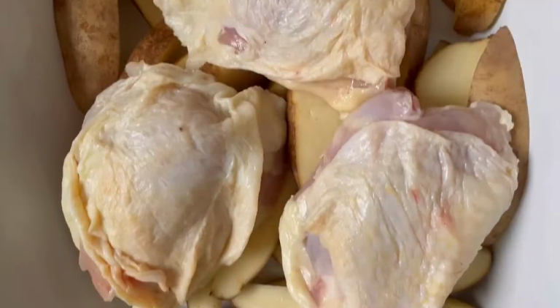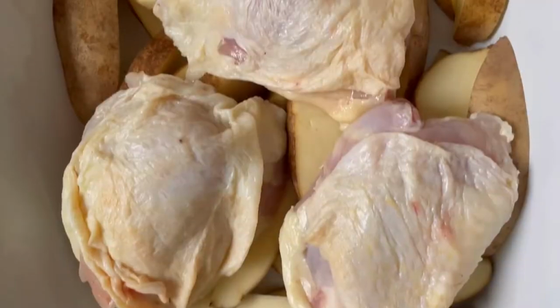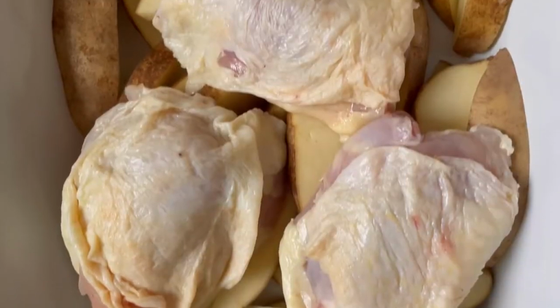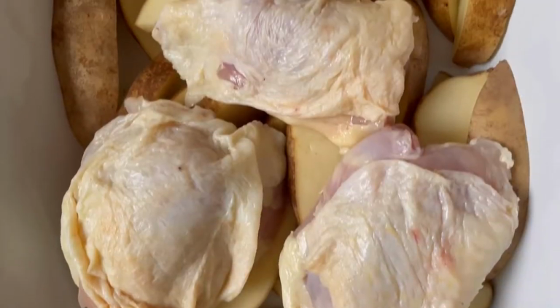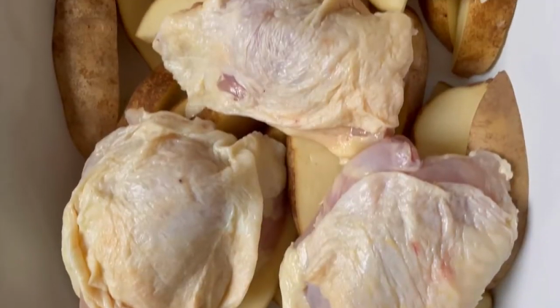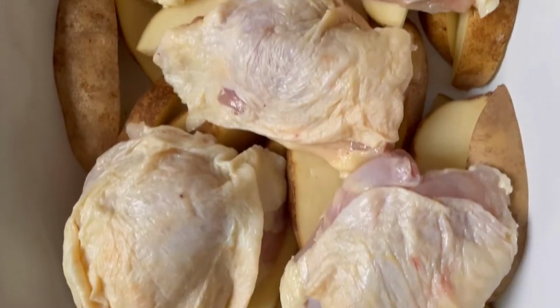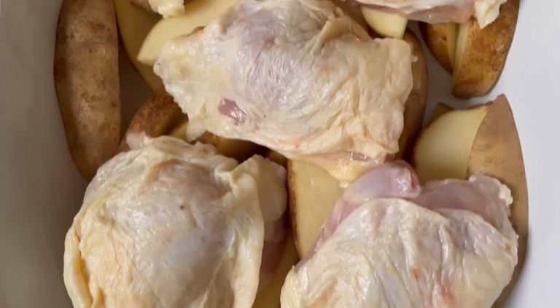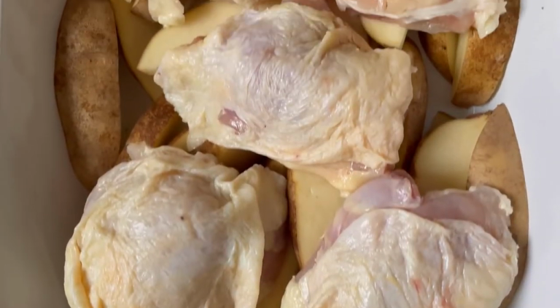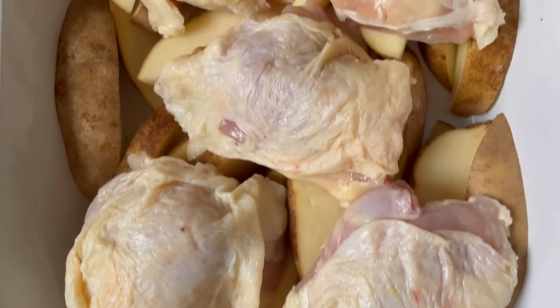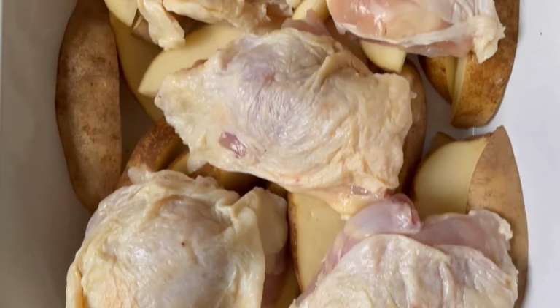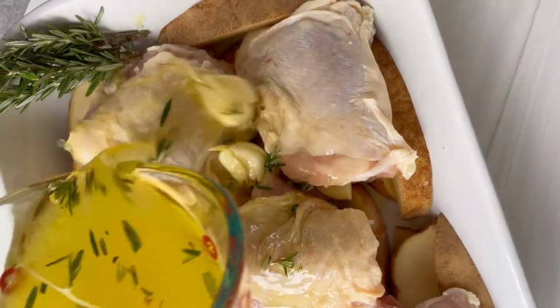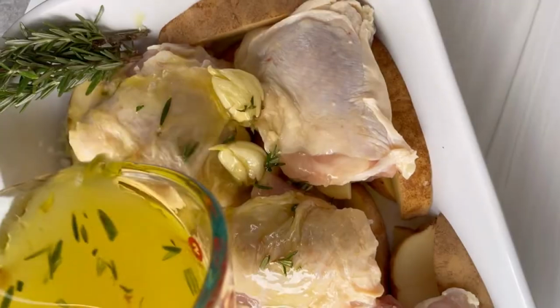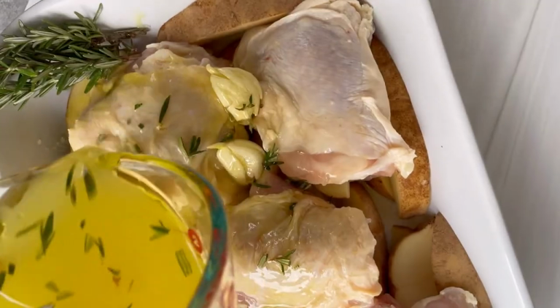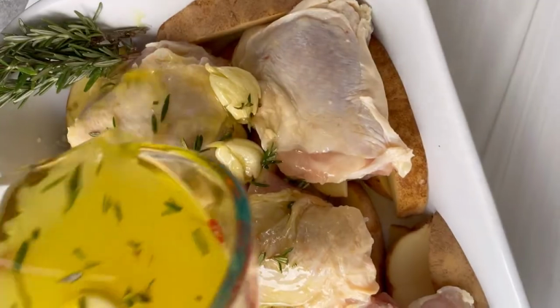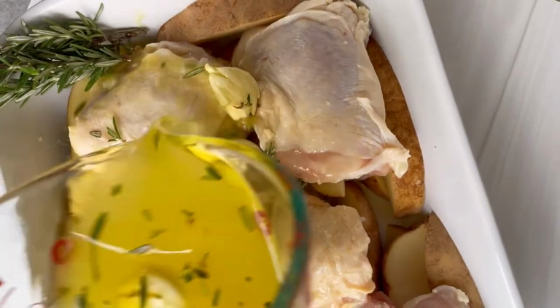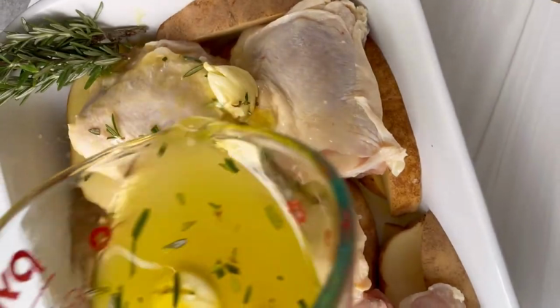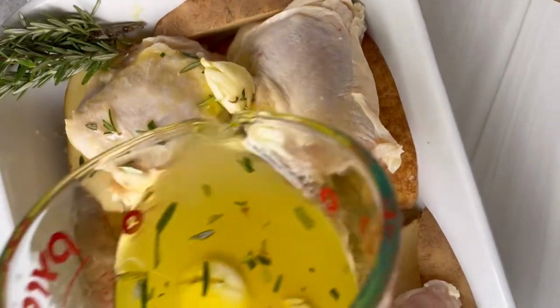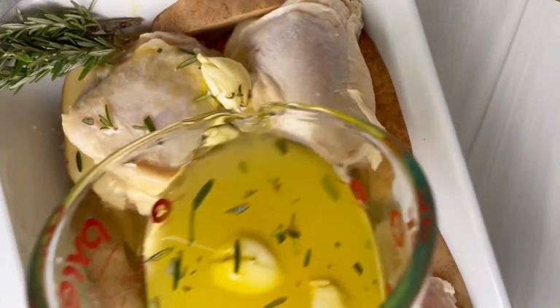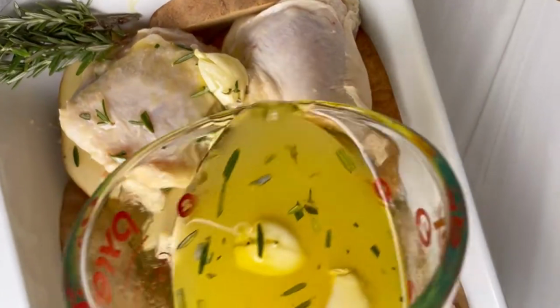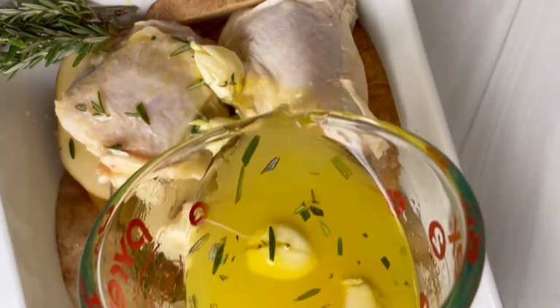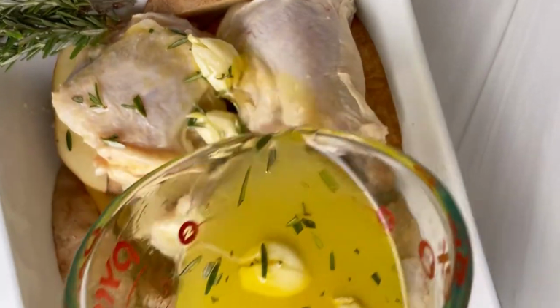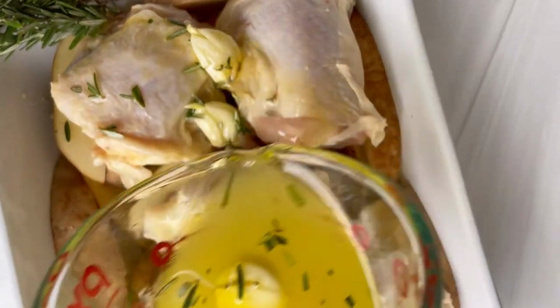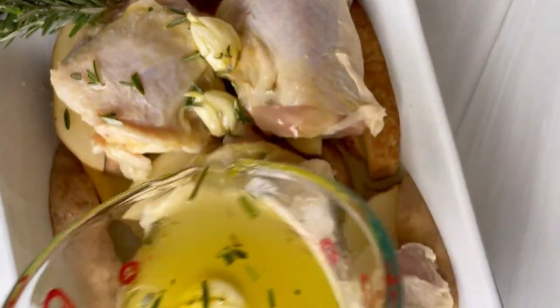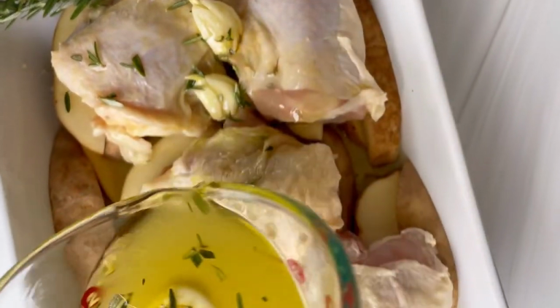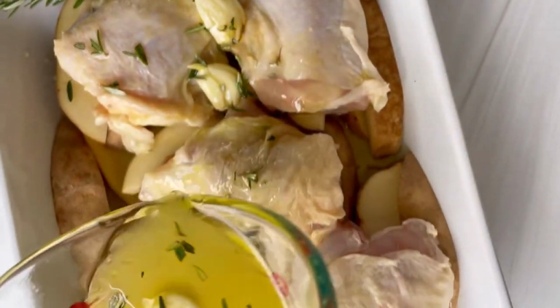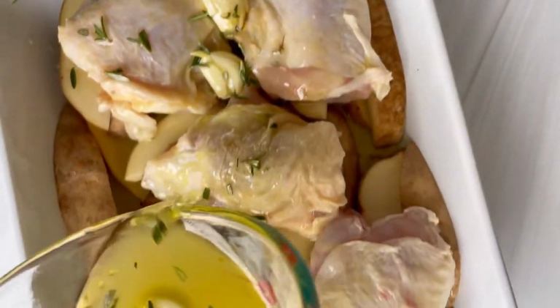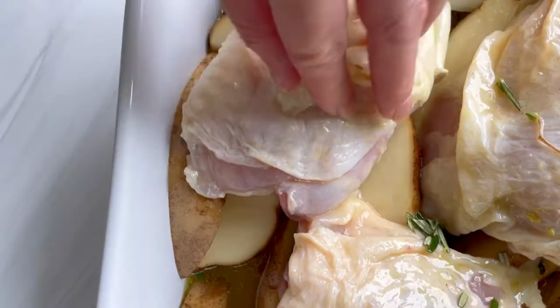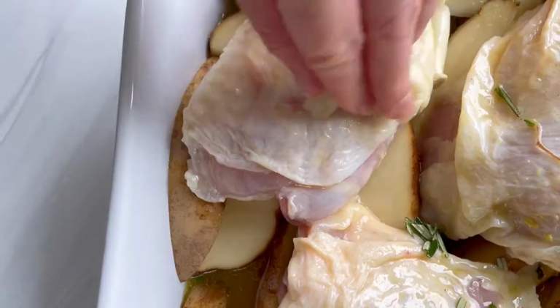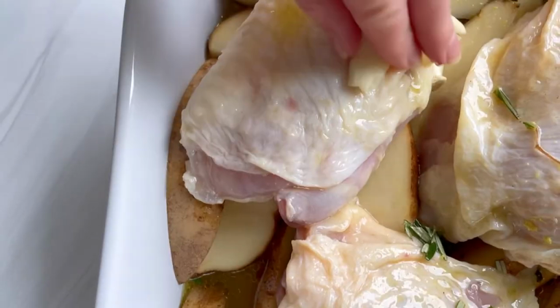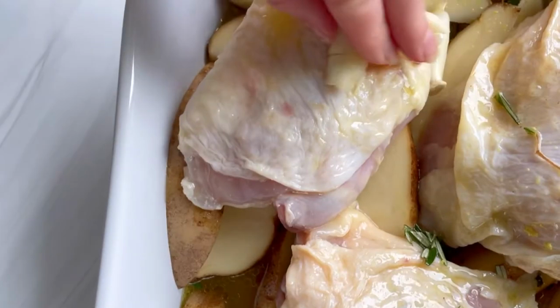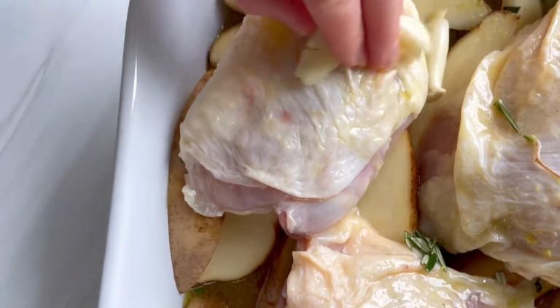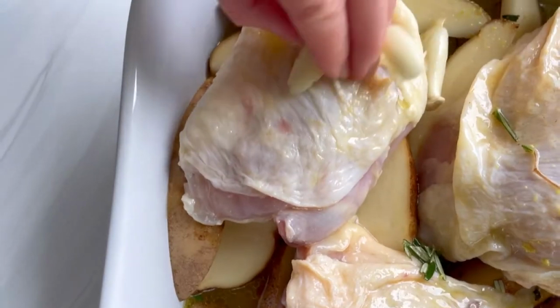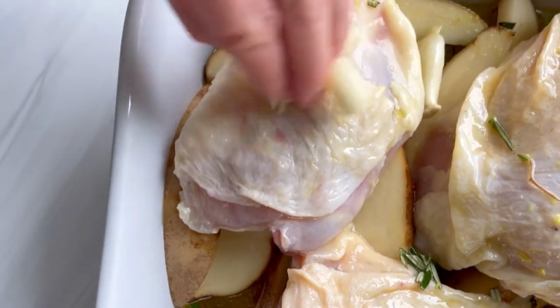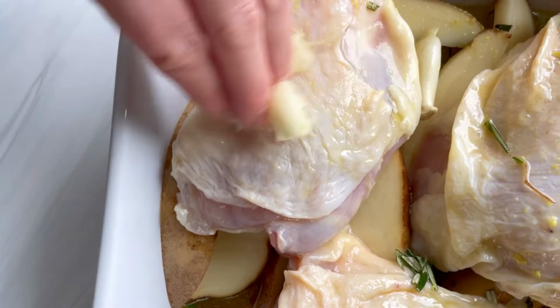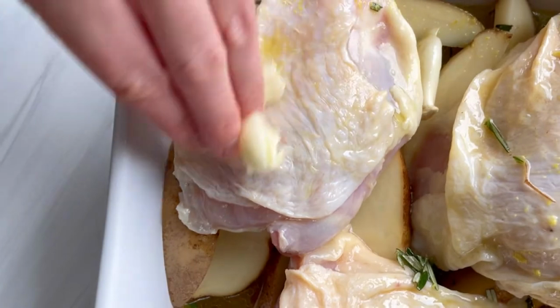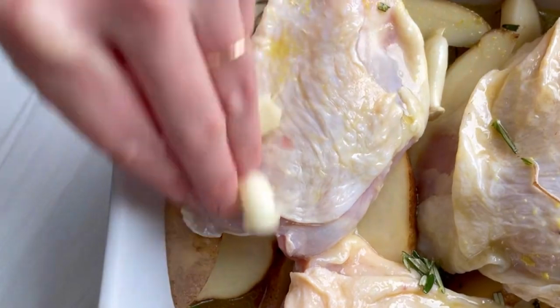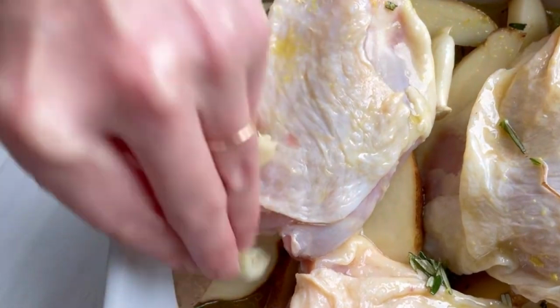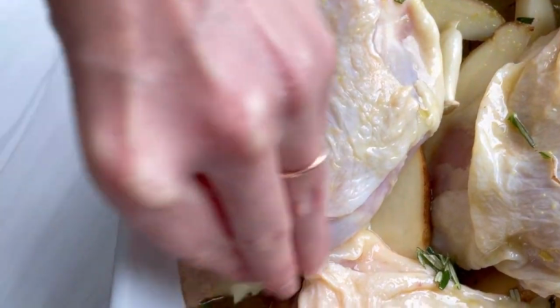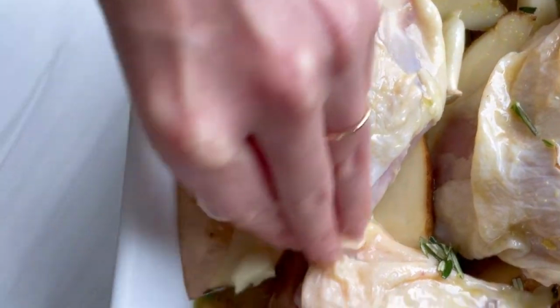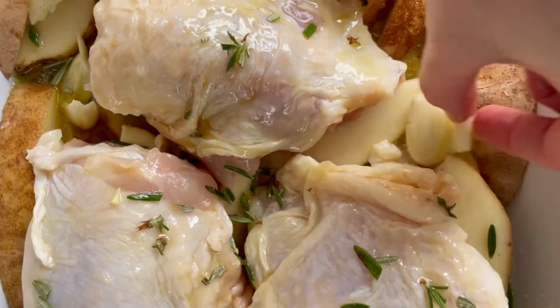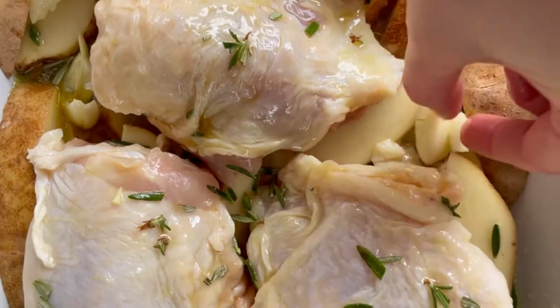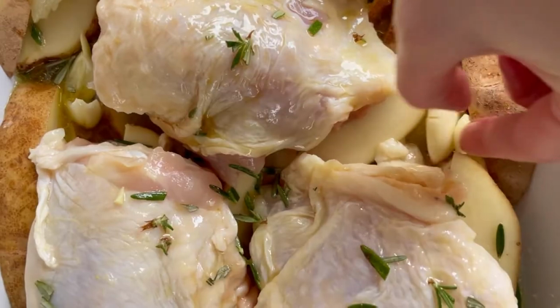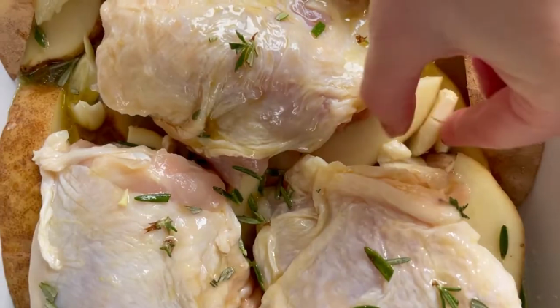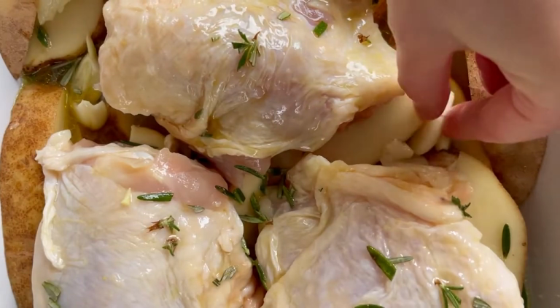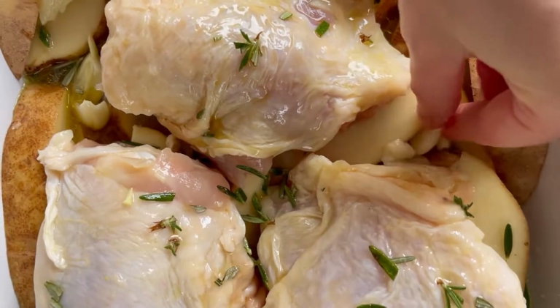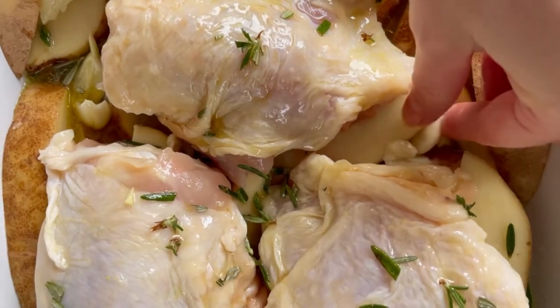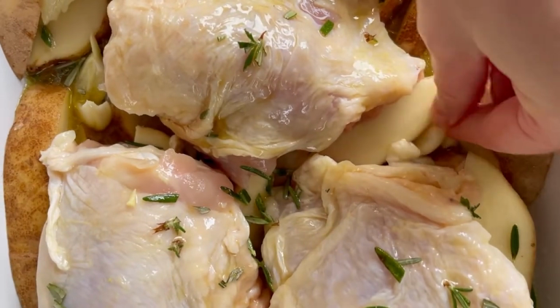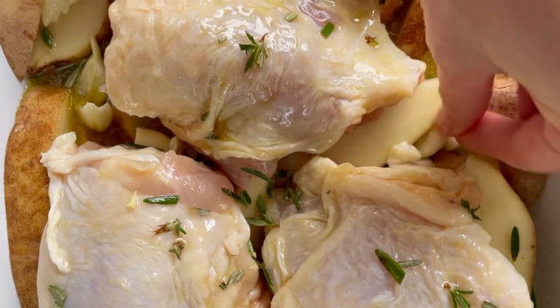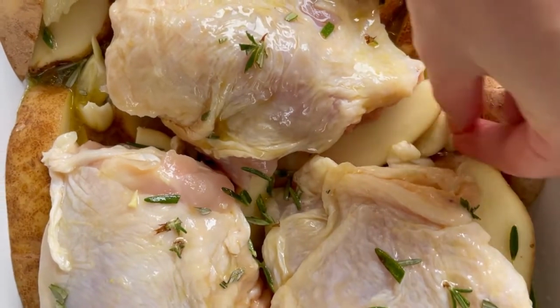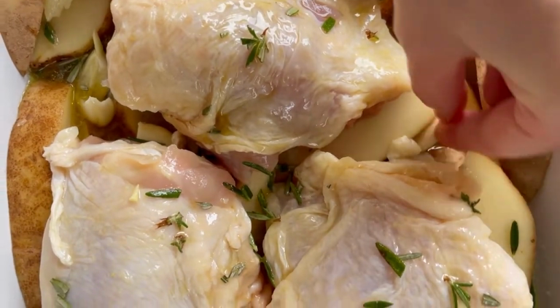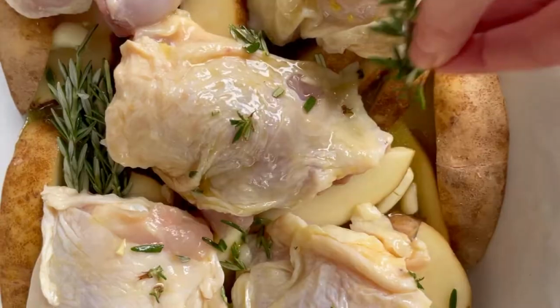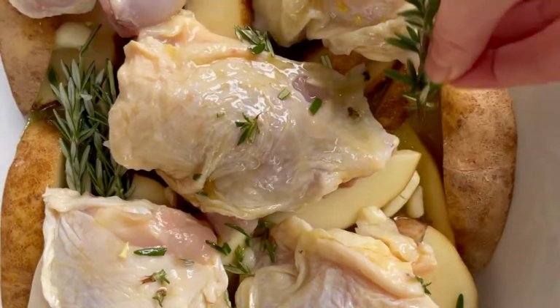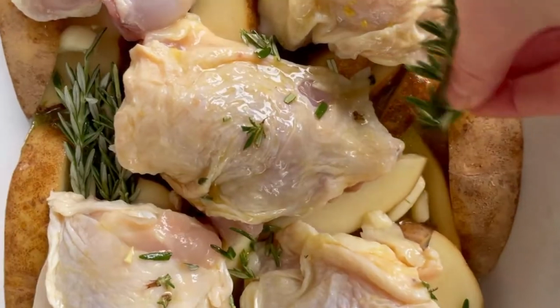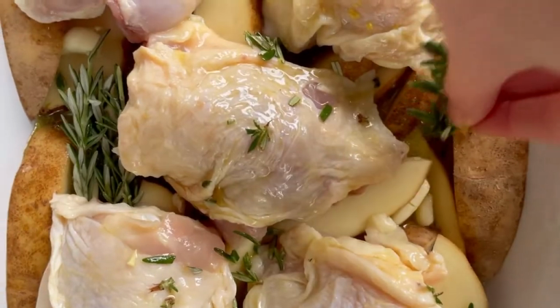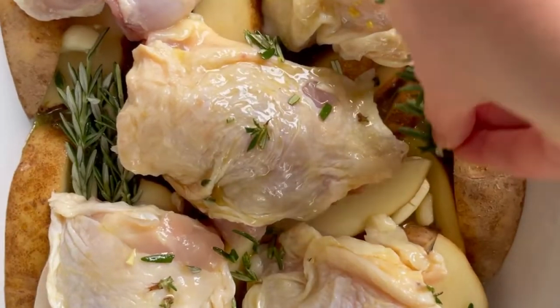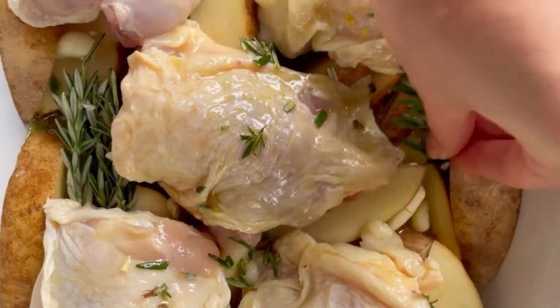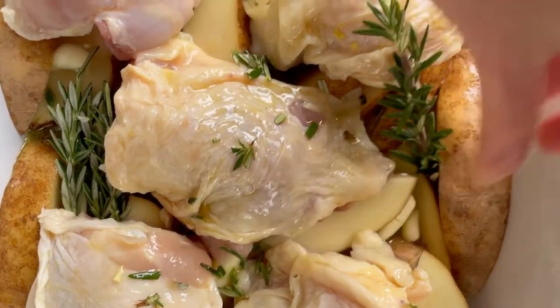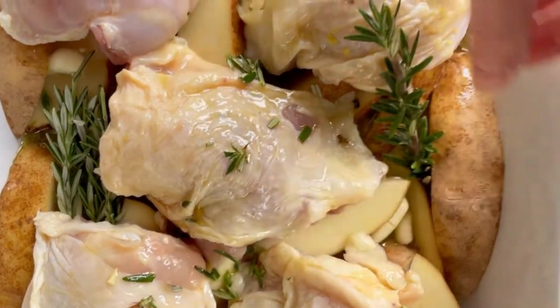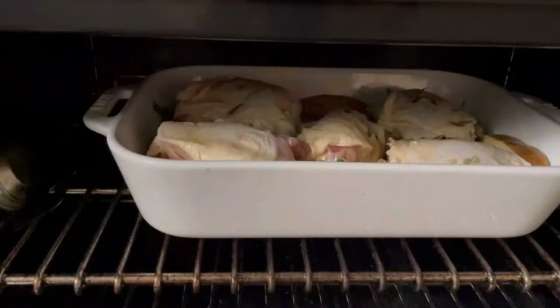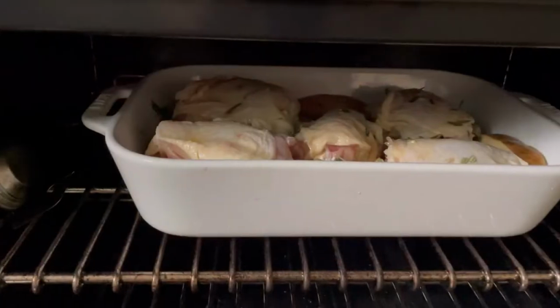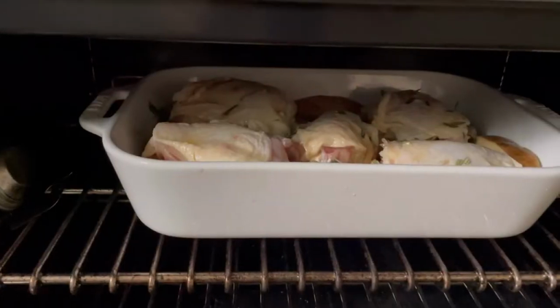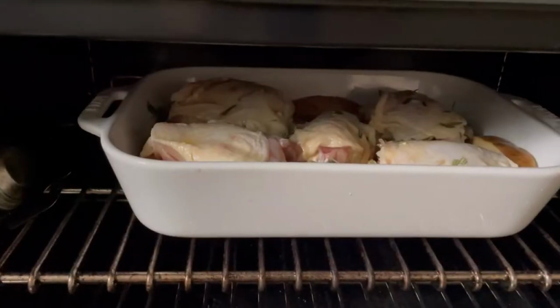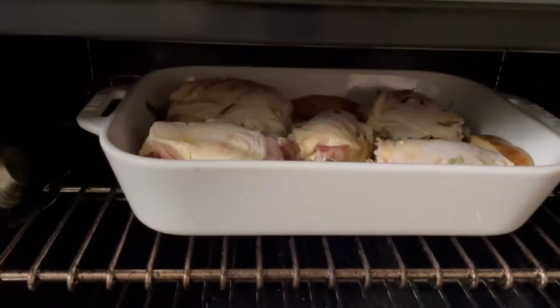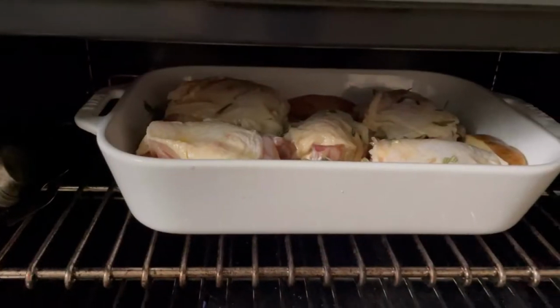It's the base for classic Greek lemony potatoes, but the trick here is I'm going to put chicken thighs — bone-in, skin-on — on top.